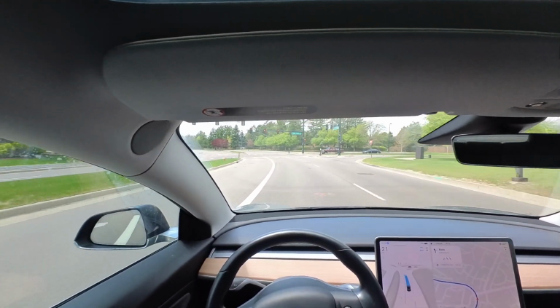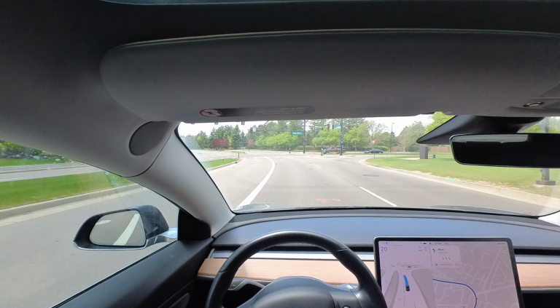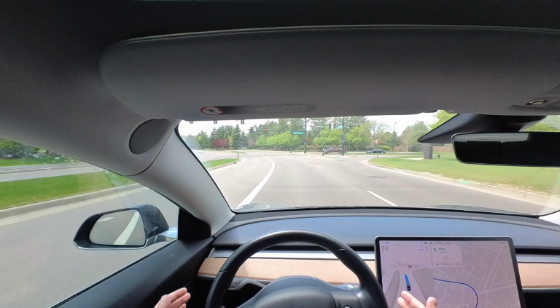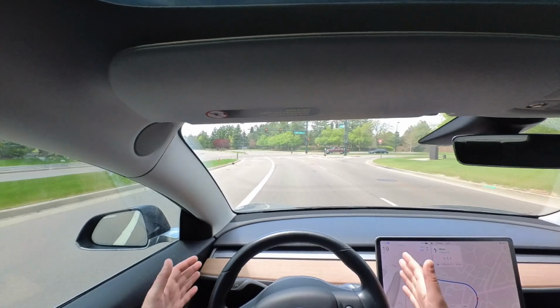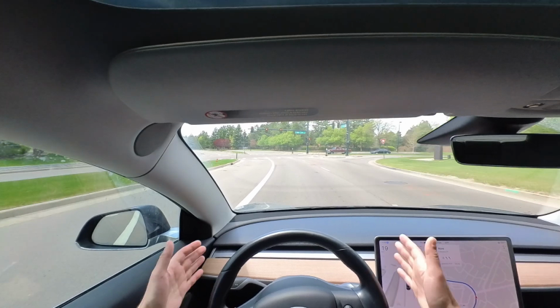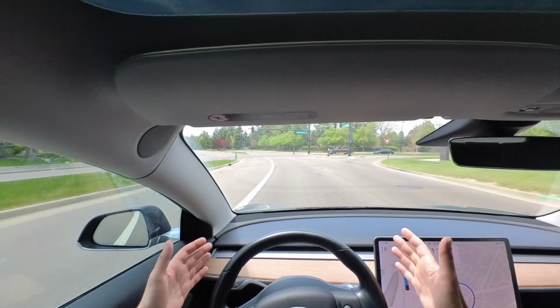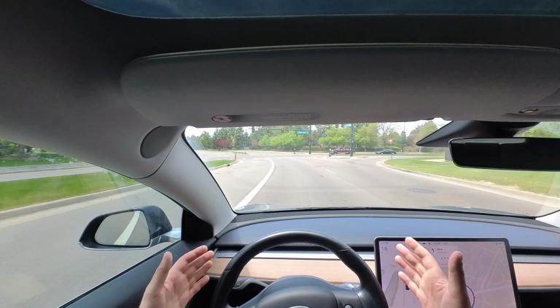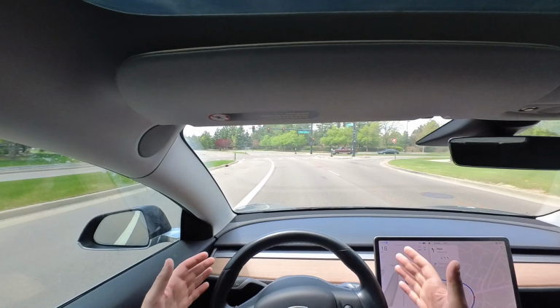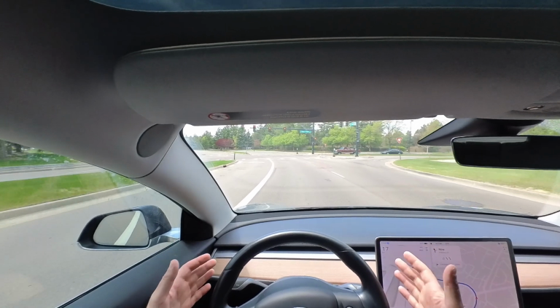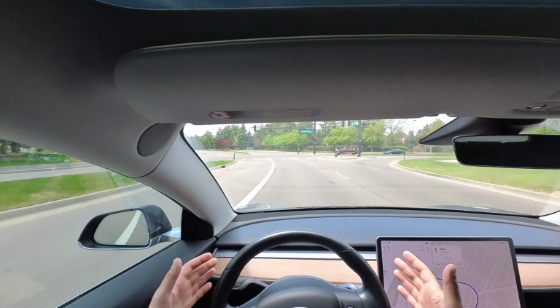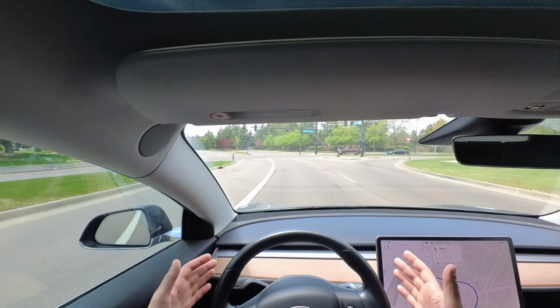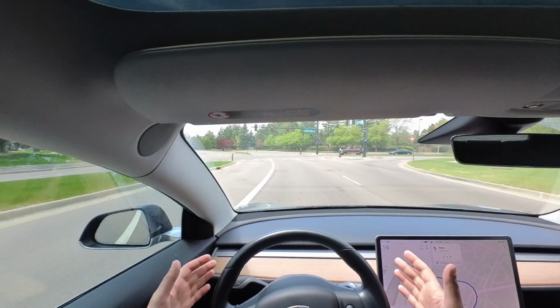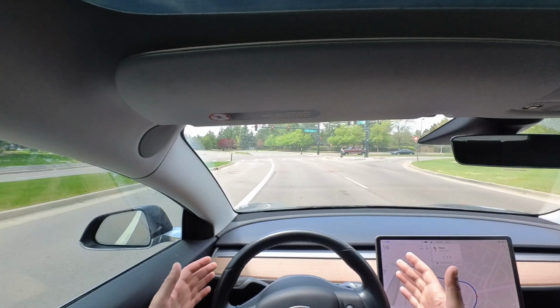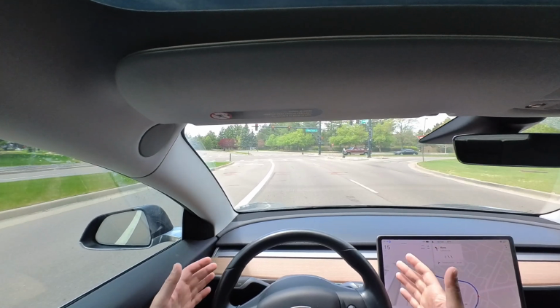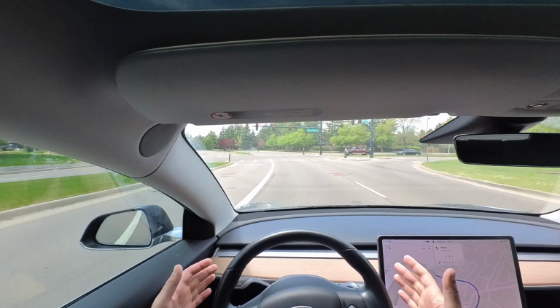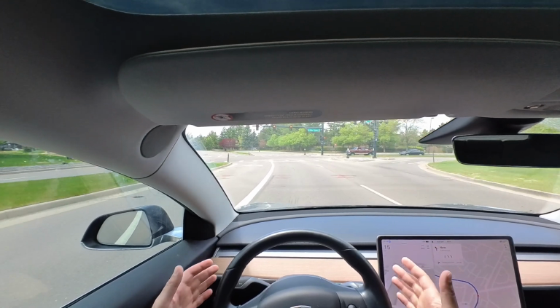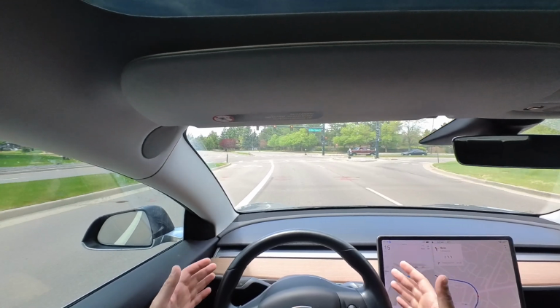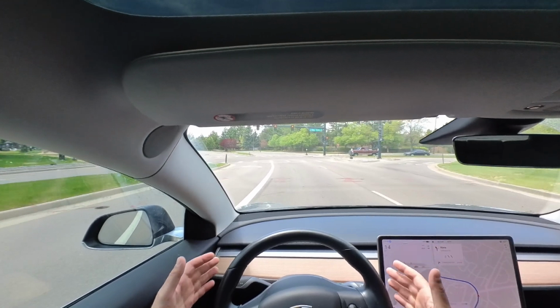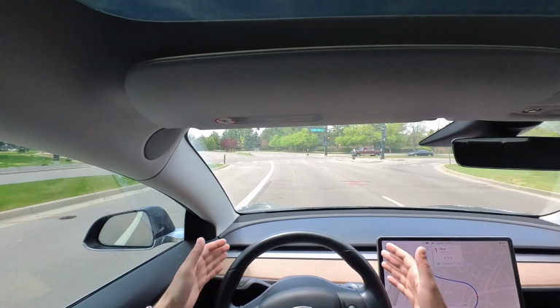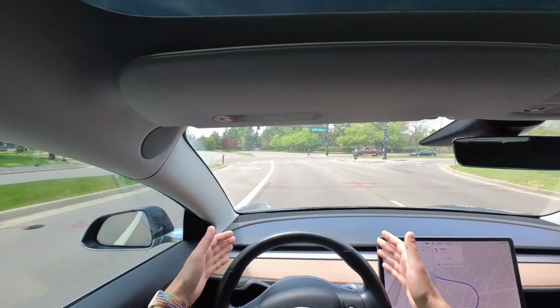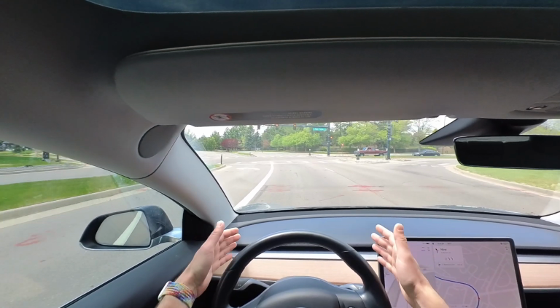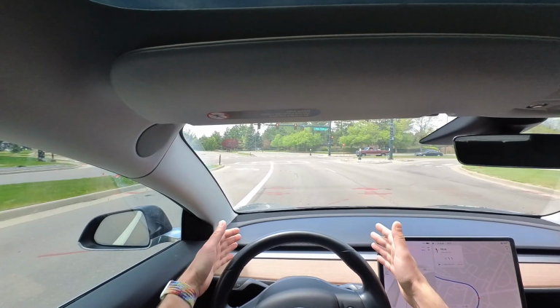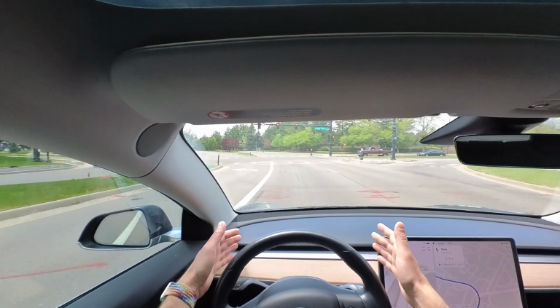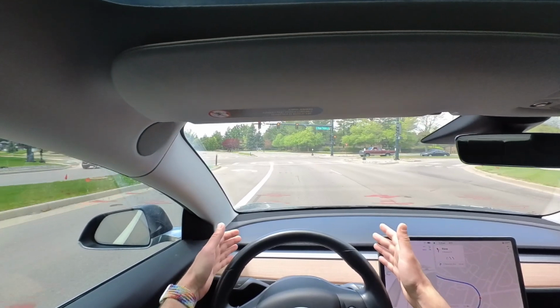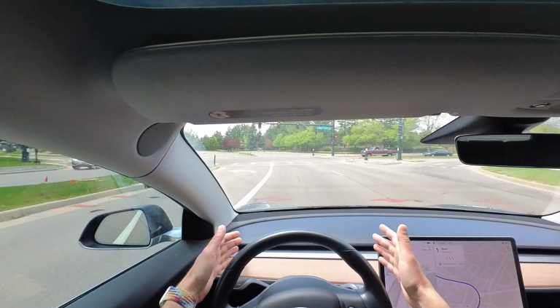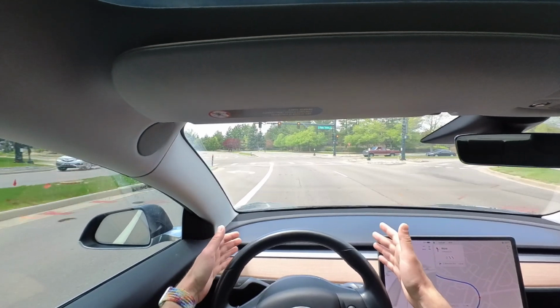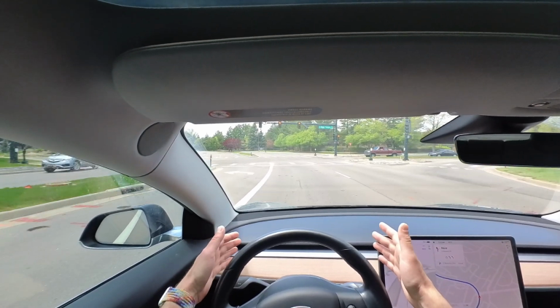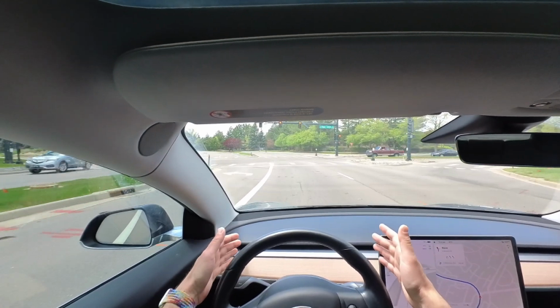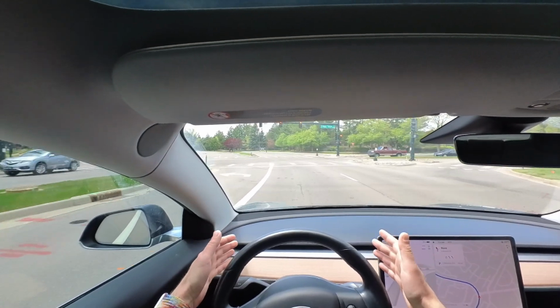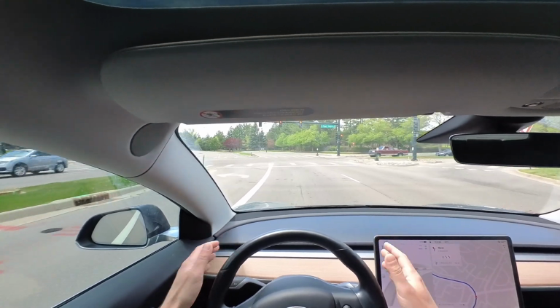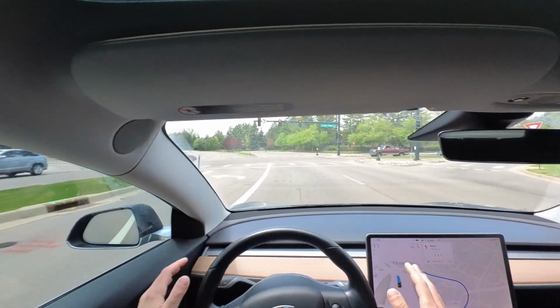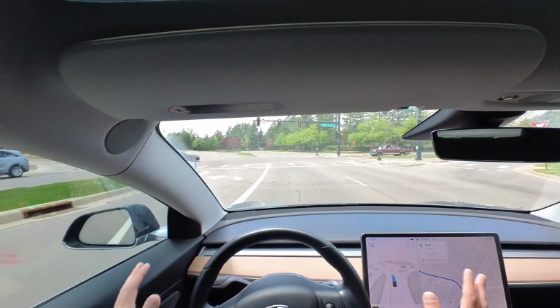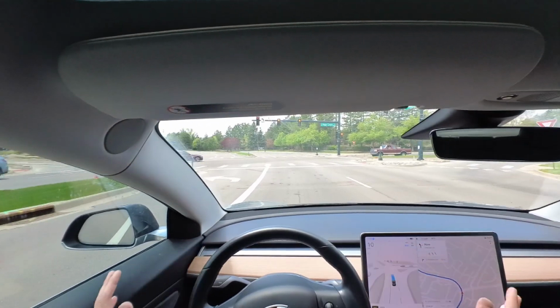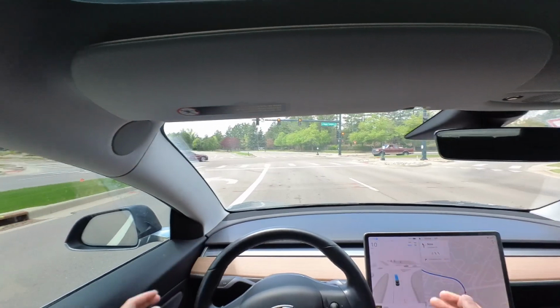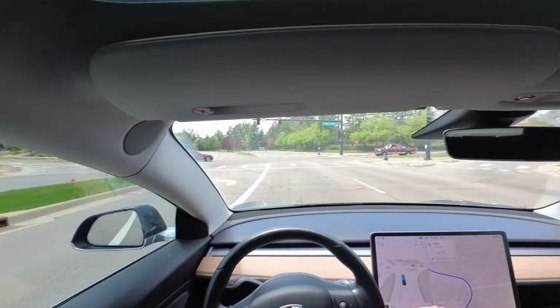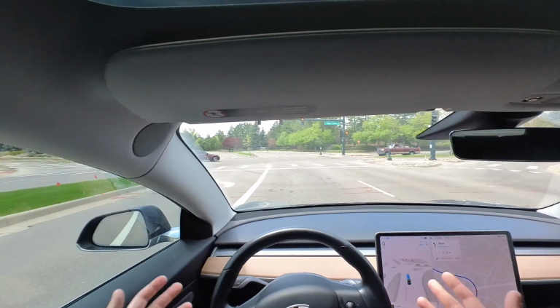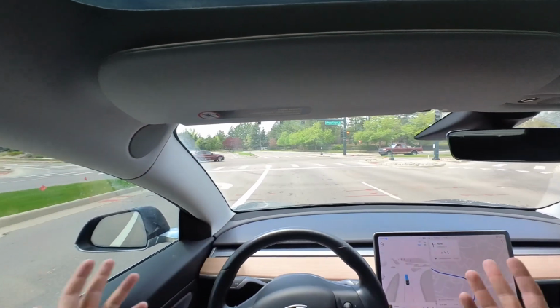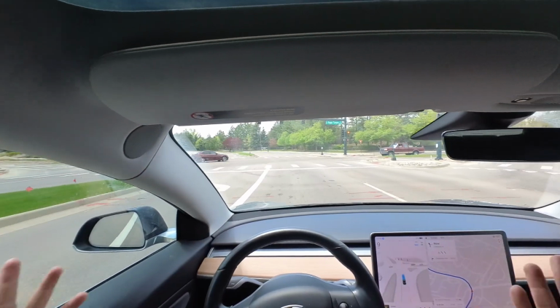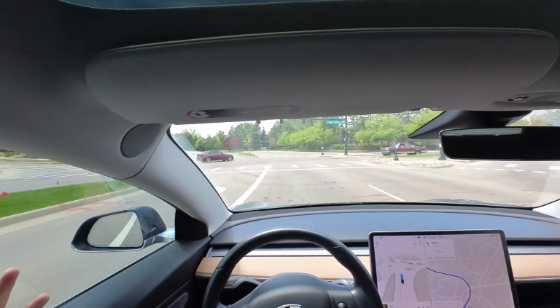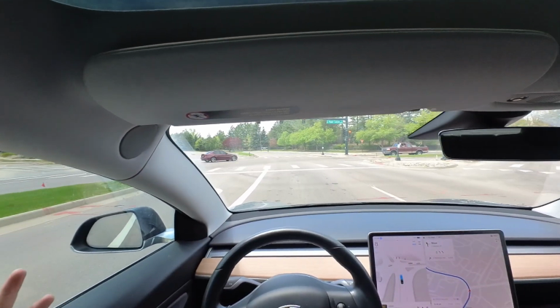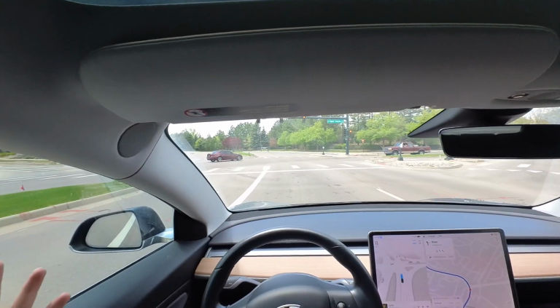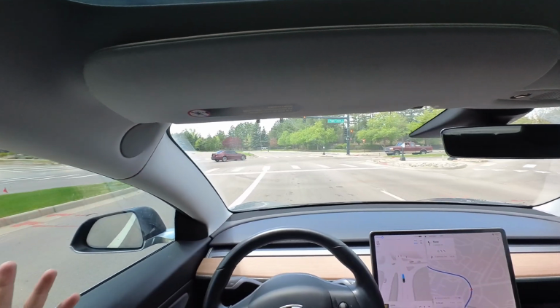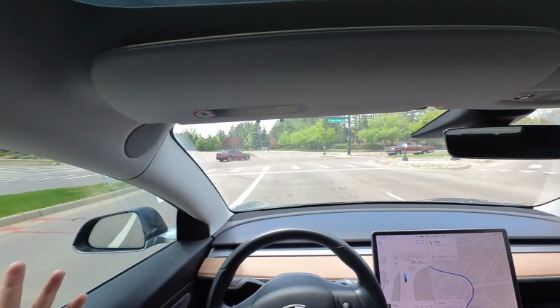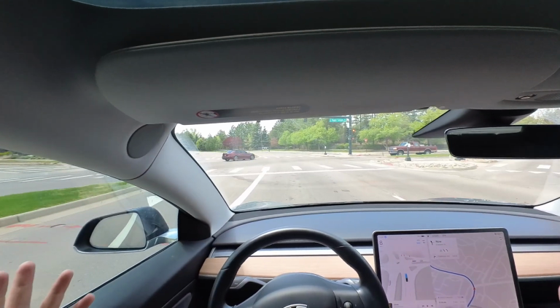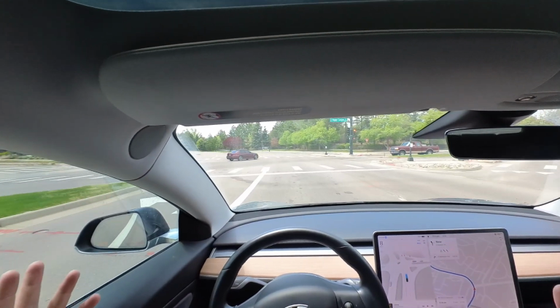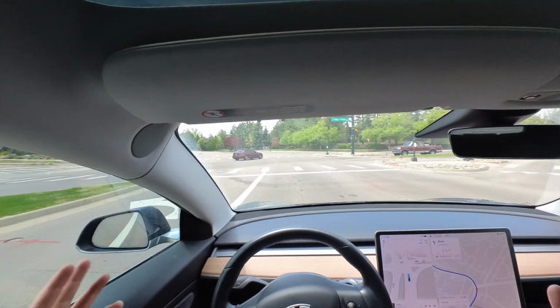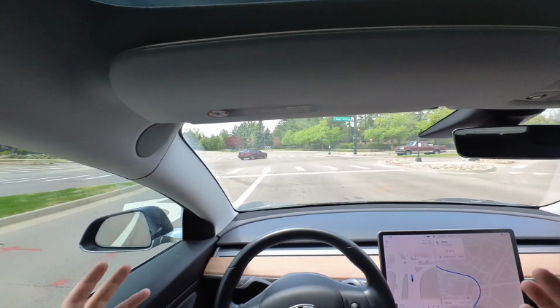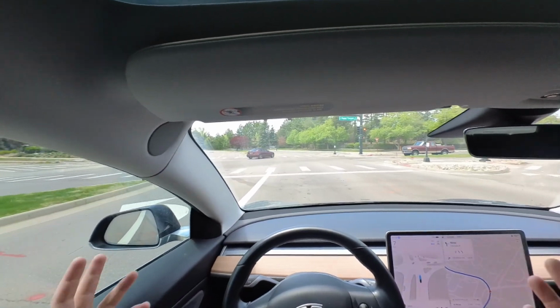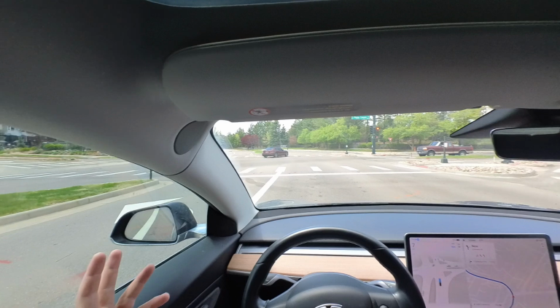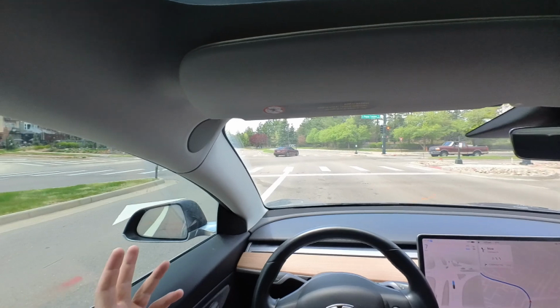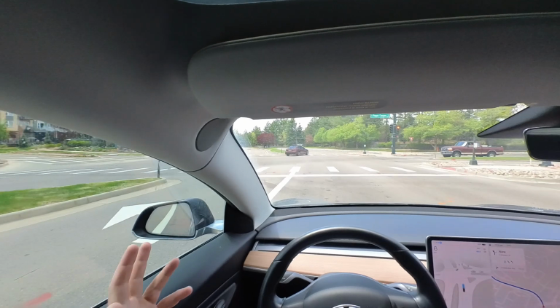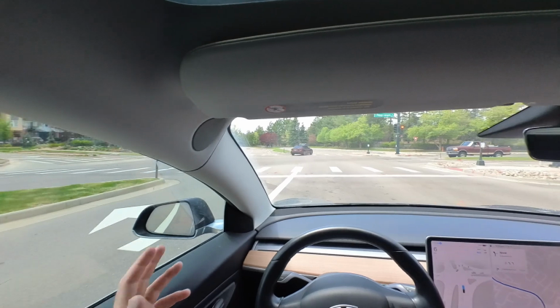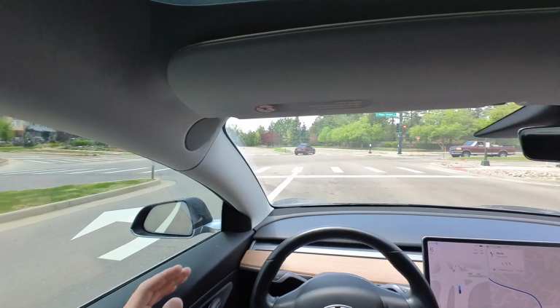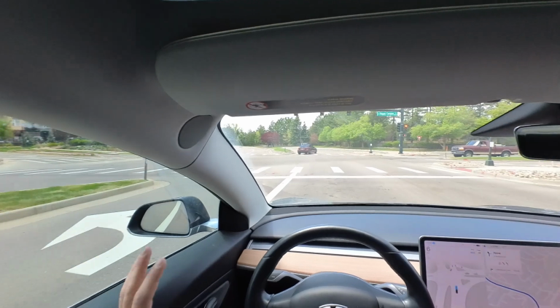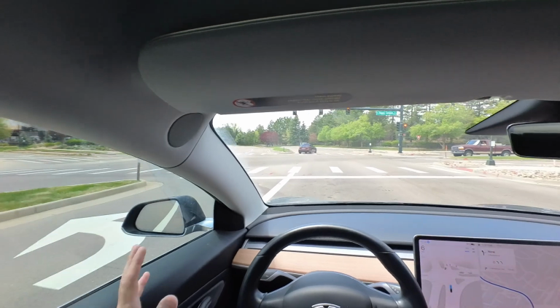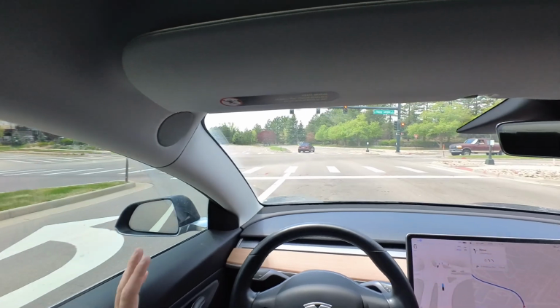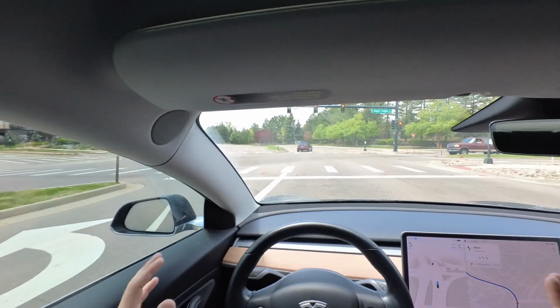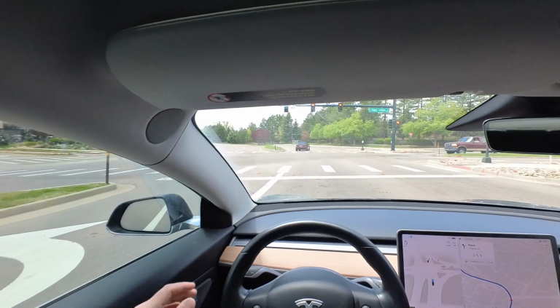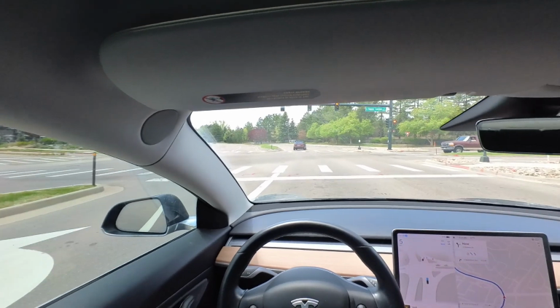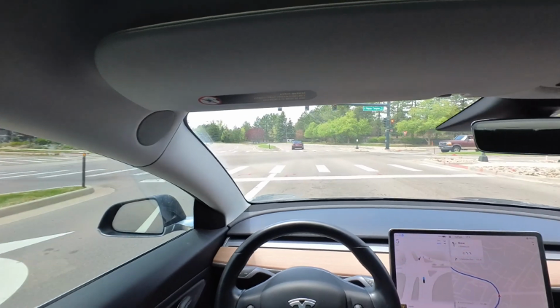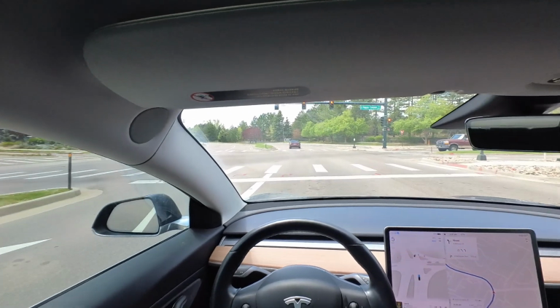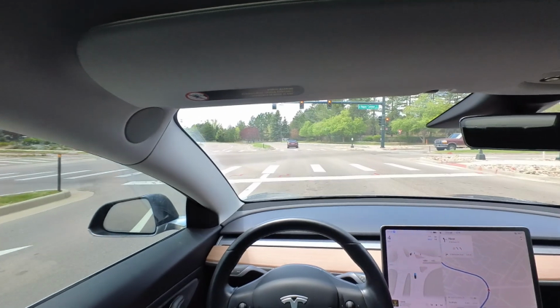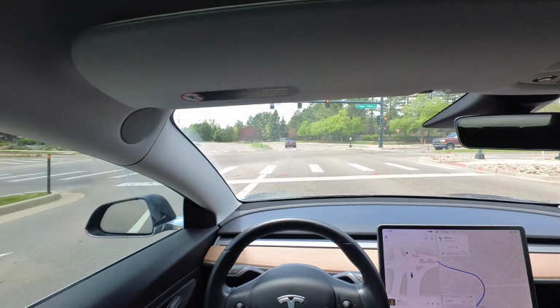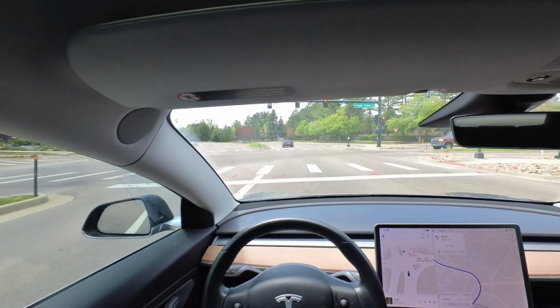That's kind of a strange slowdown right here. We have plenty of room, but we're hitting a red light anyways. Not in a rush, just kind of strange behavior there.